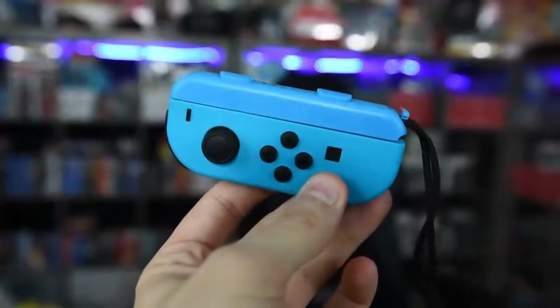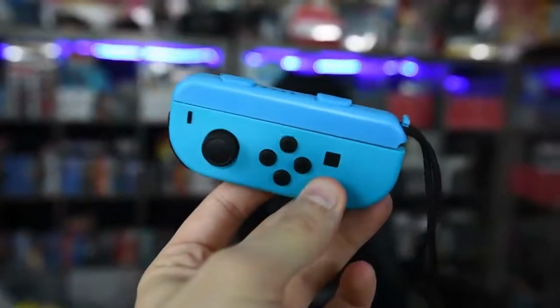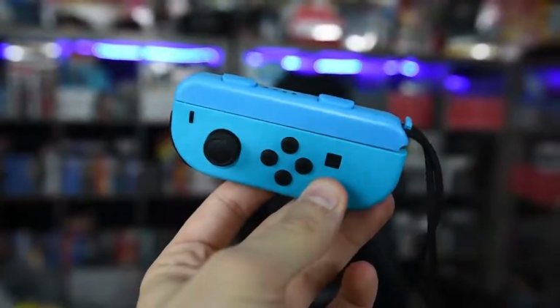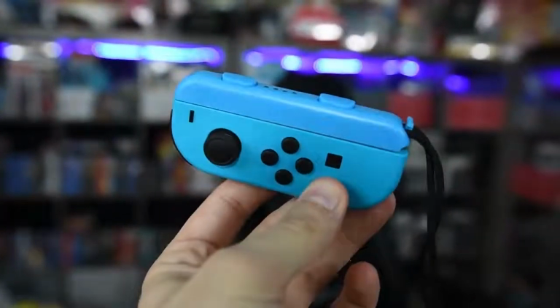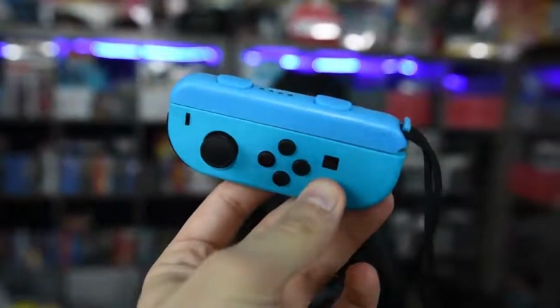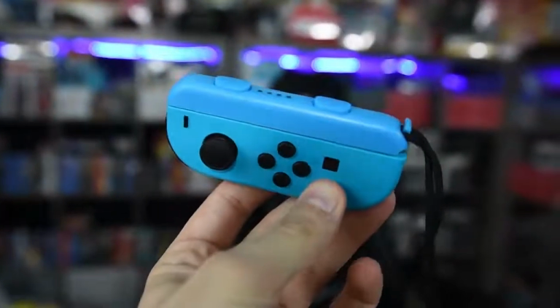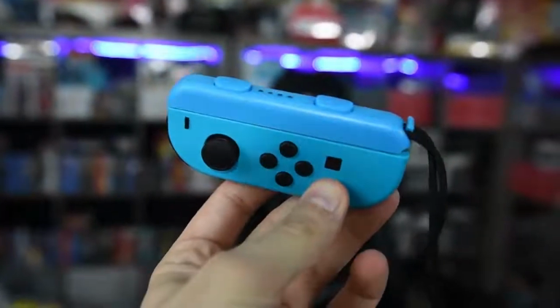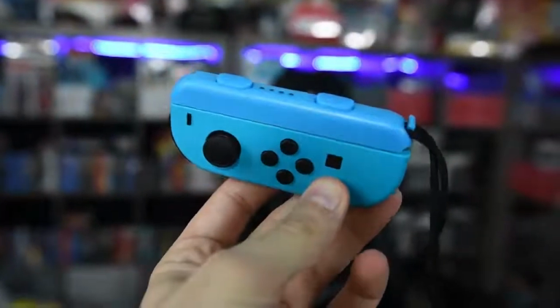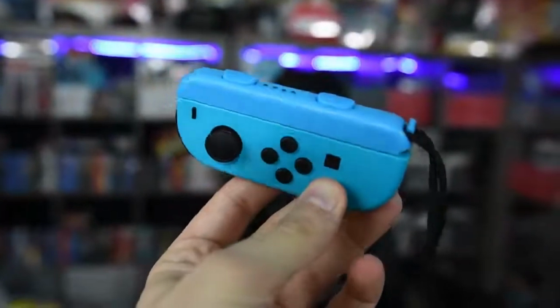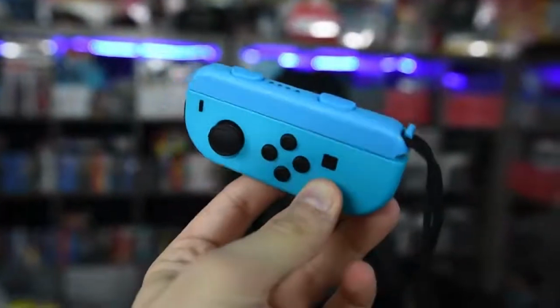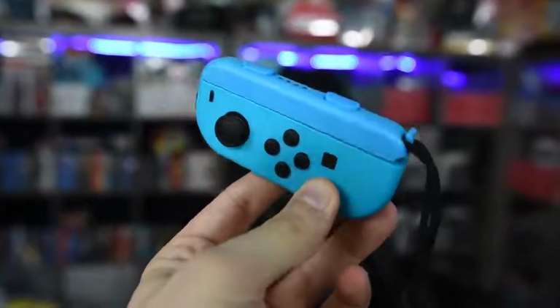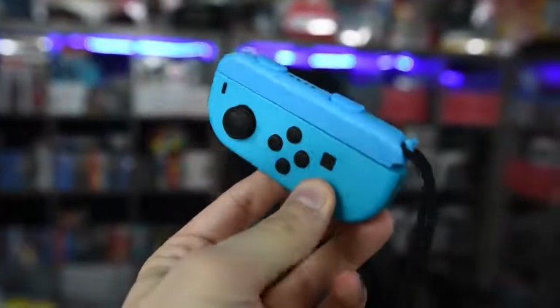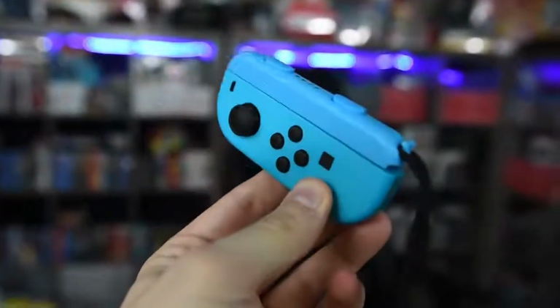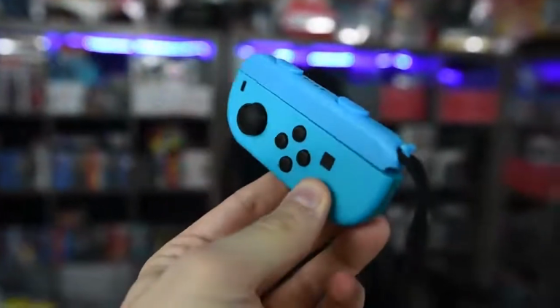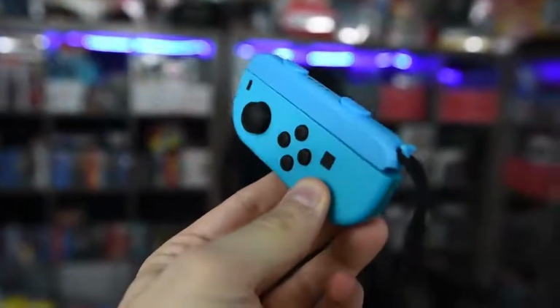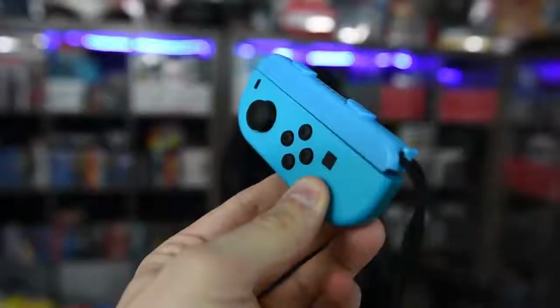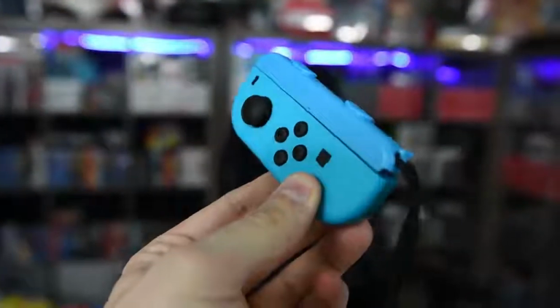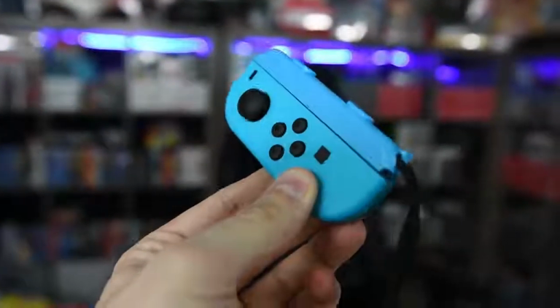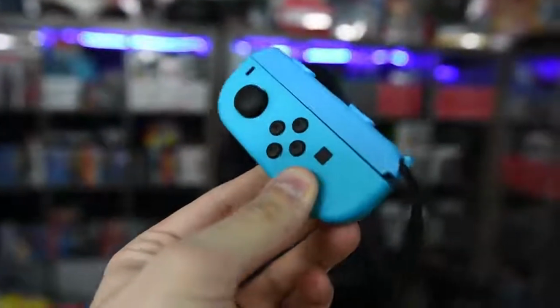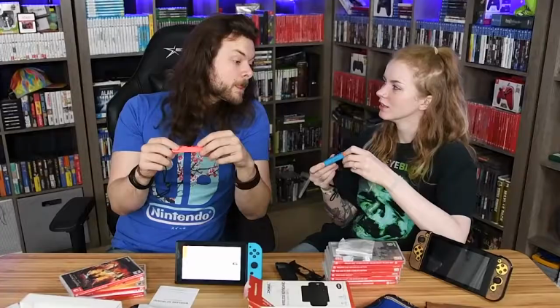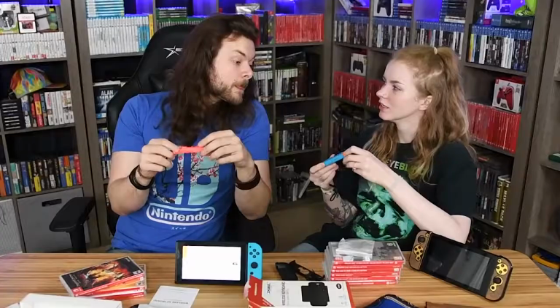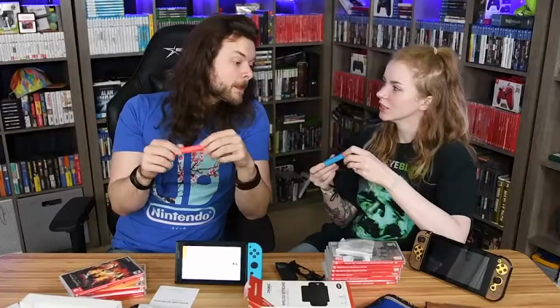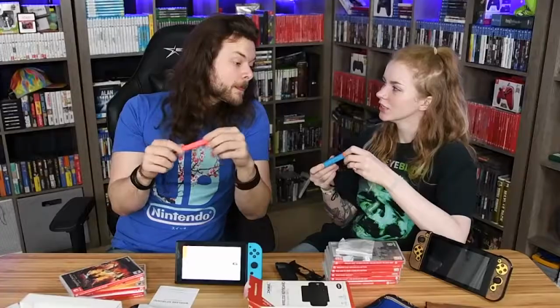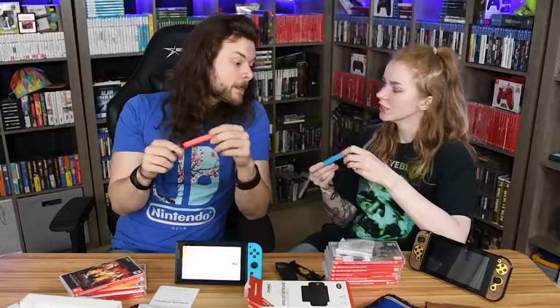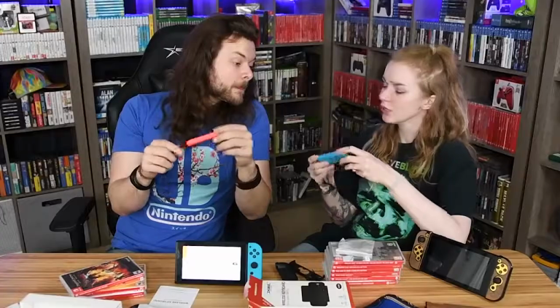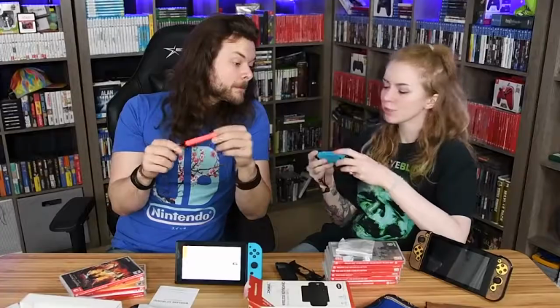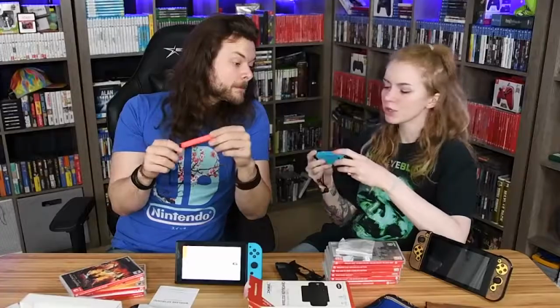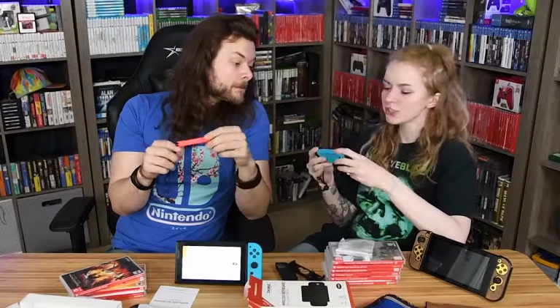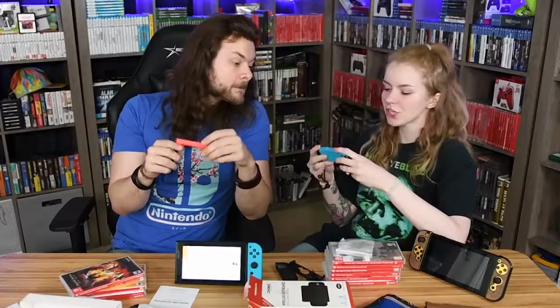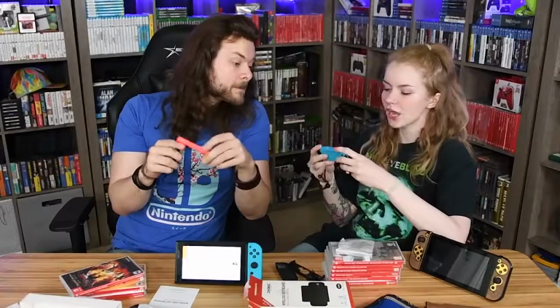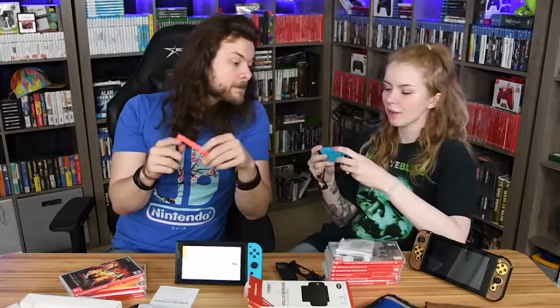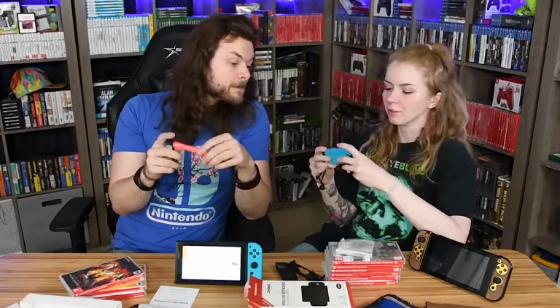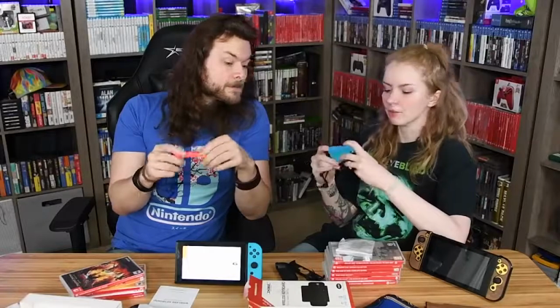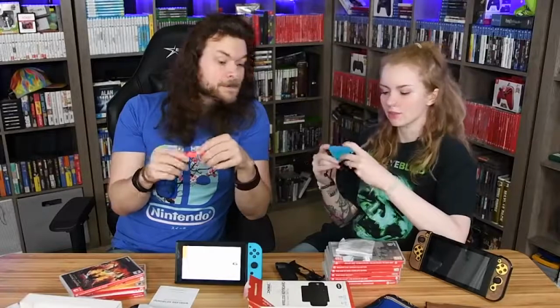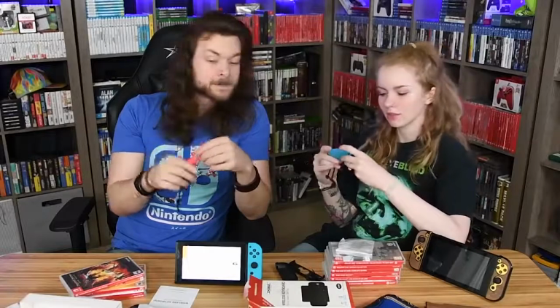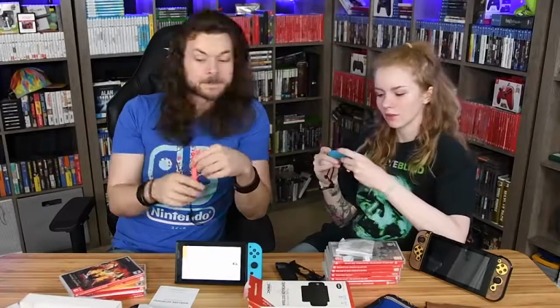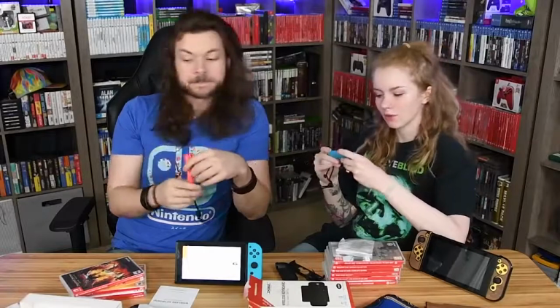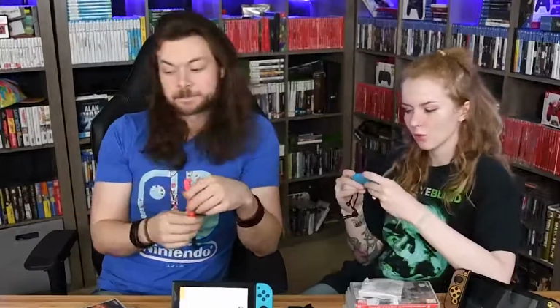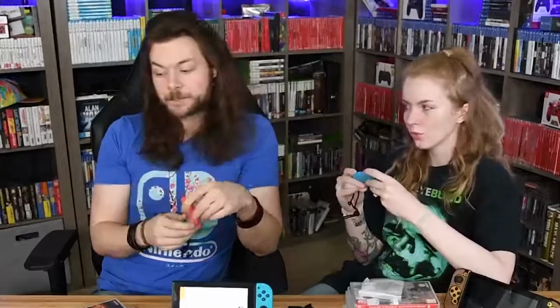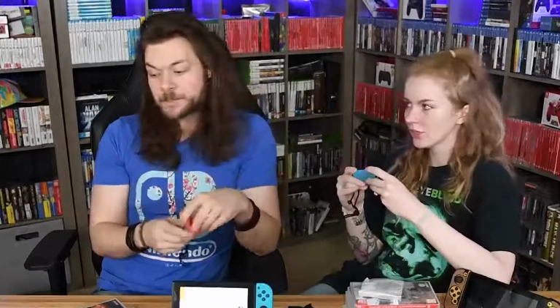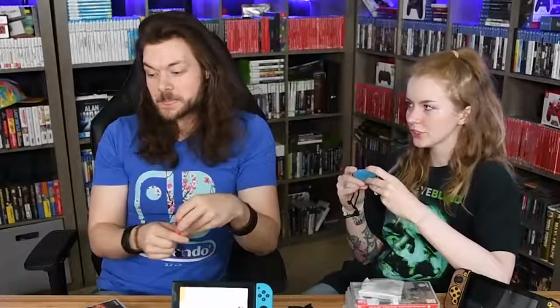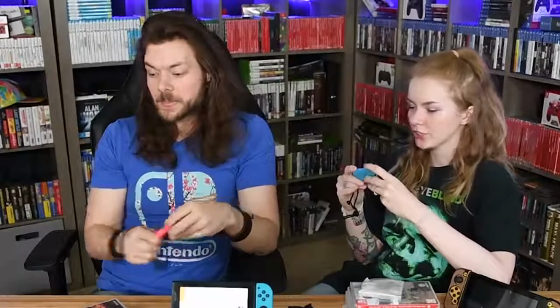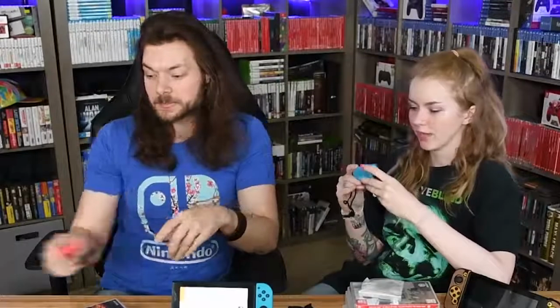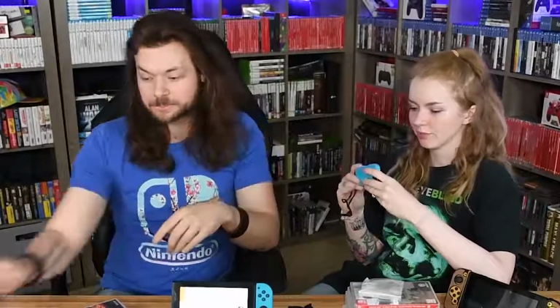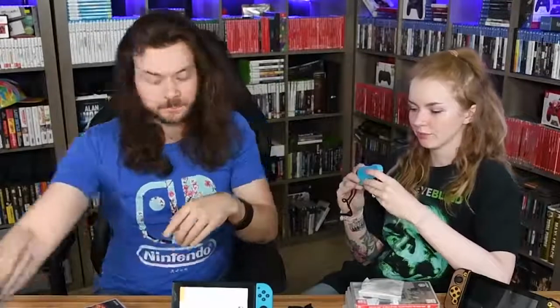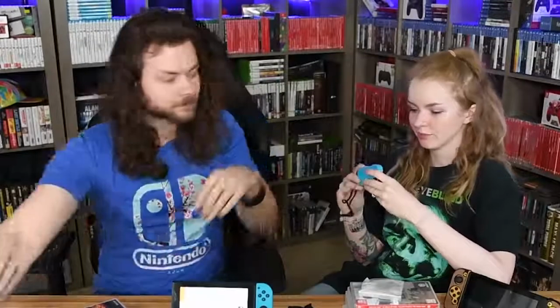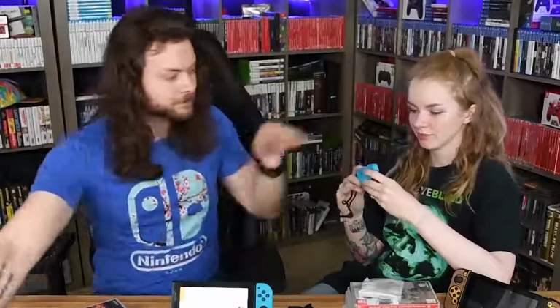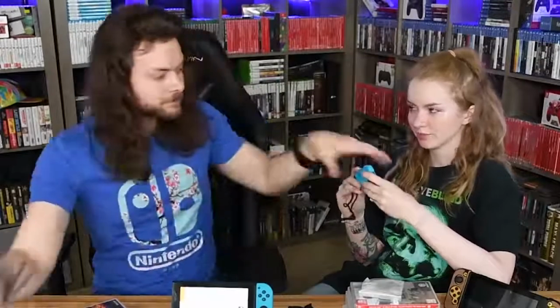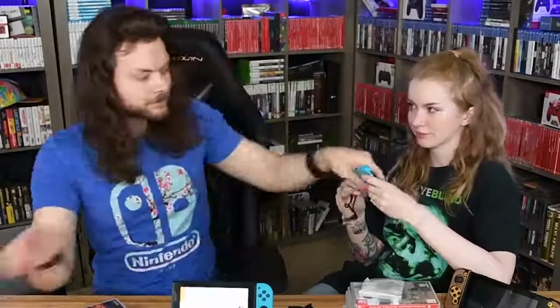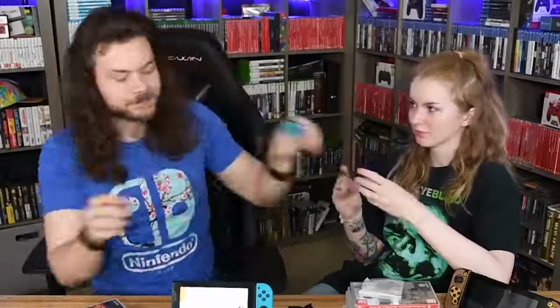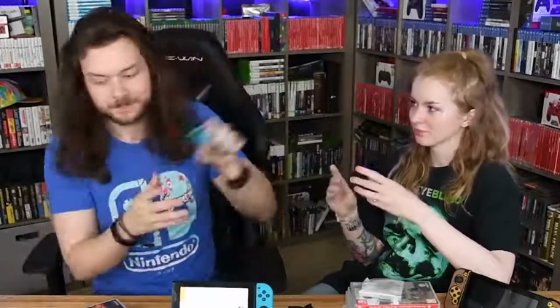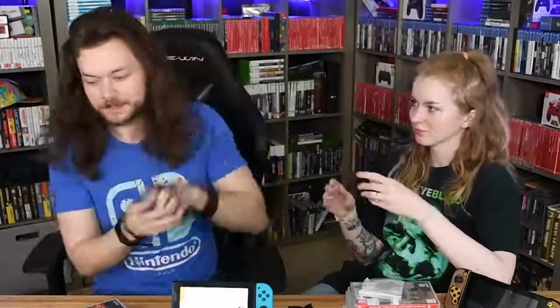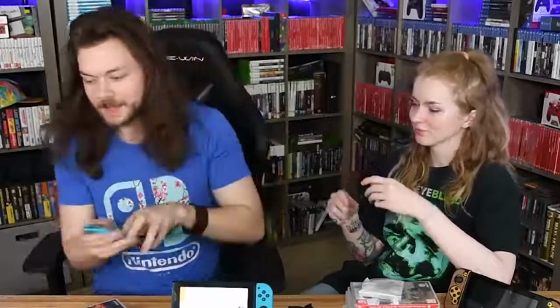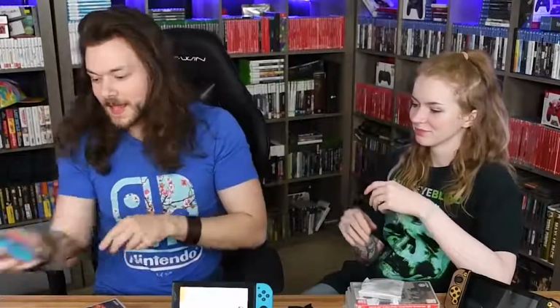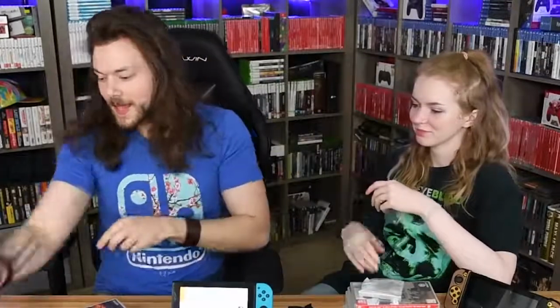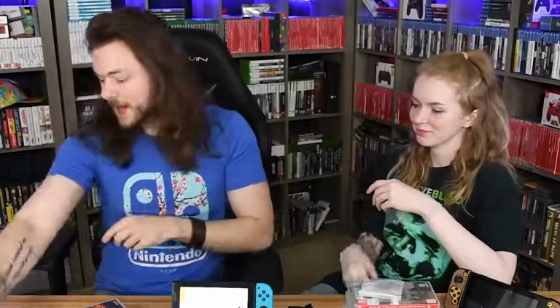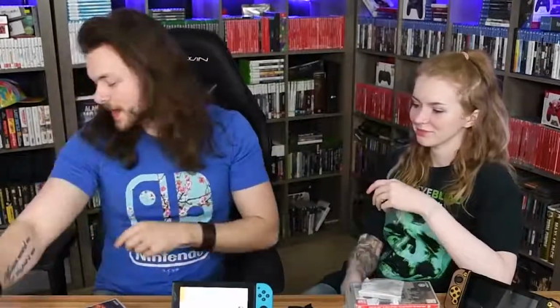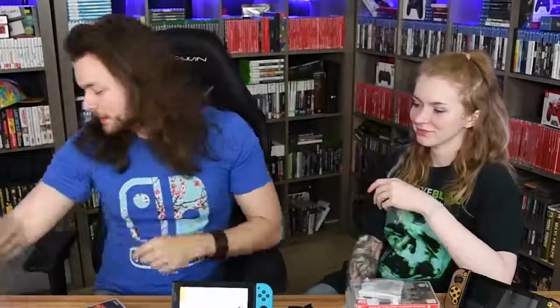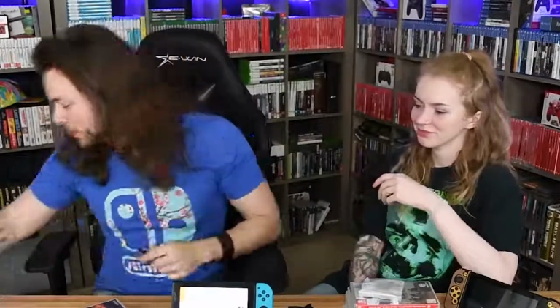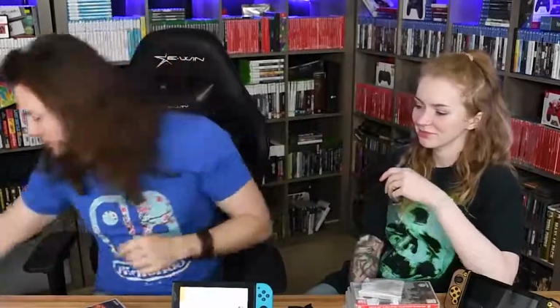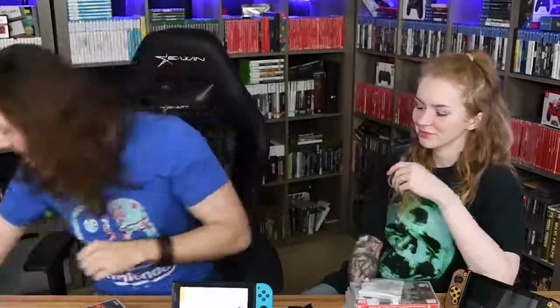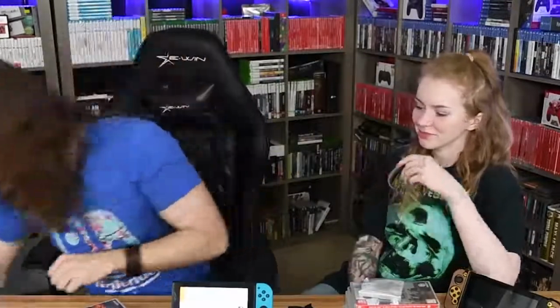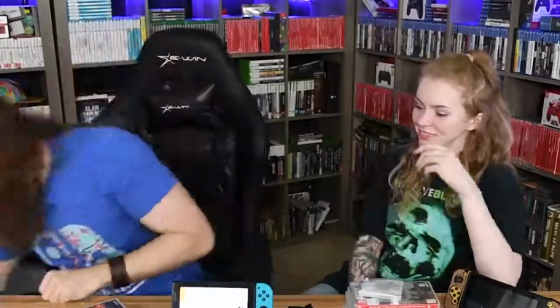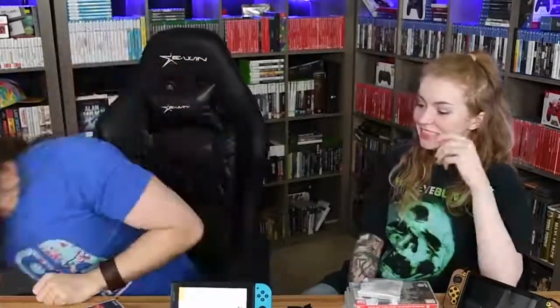And it's not even the same blue. You had one job. Moving on.